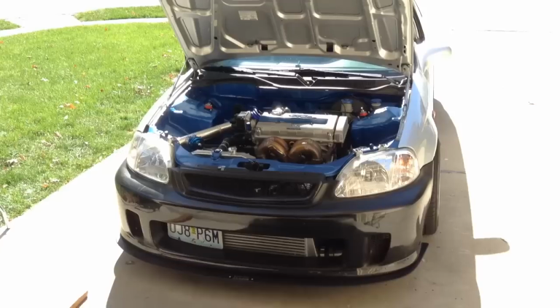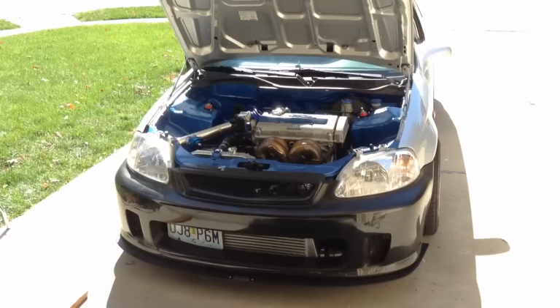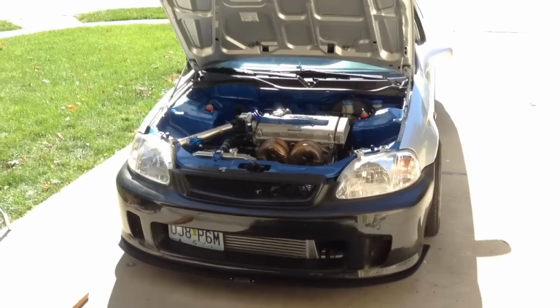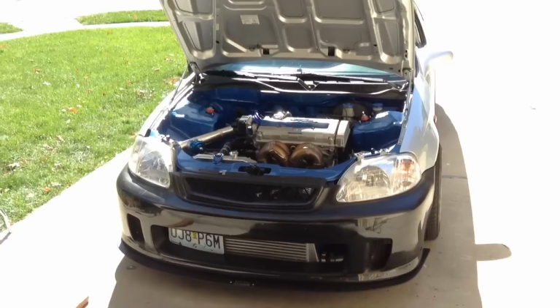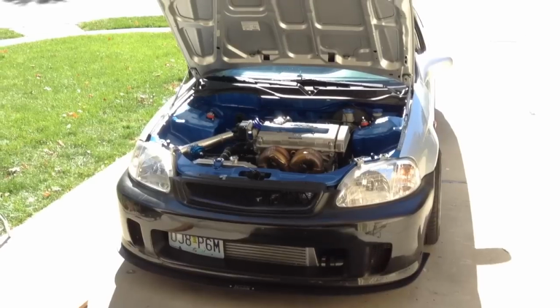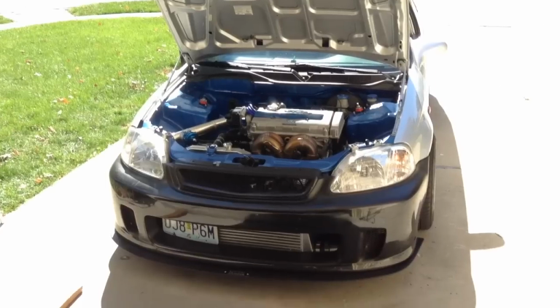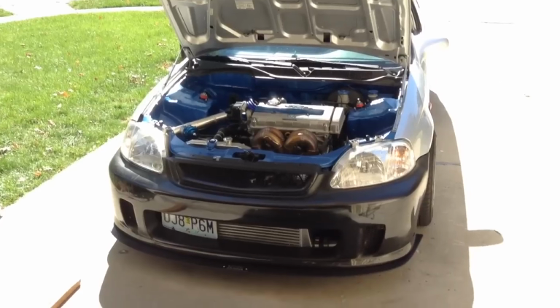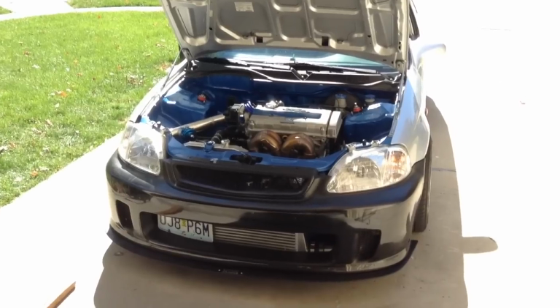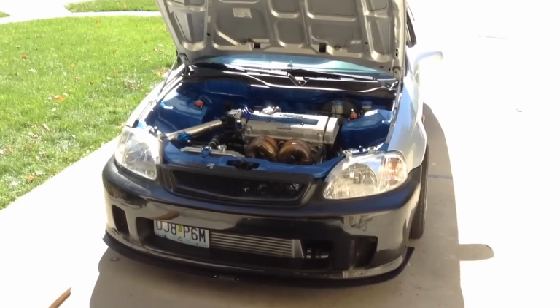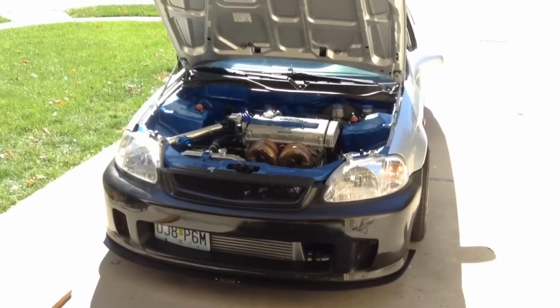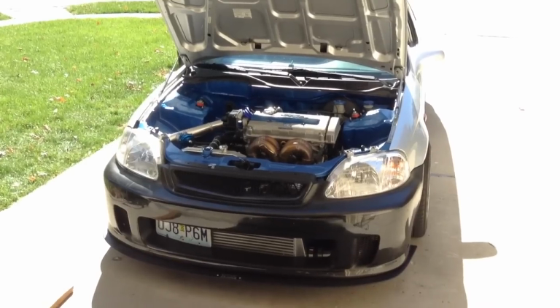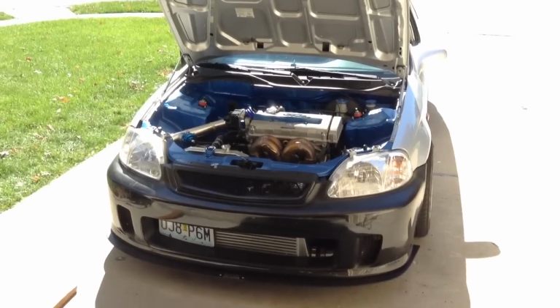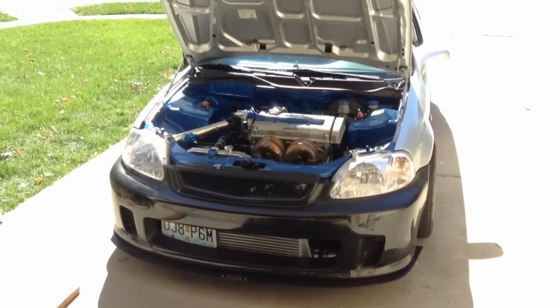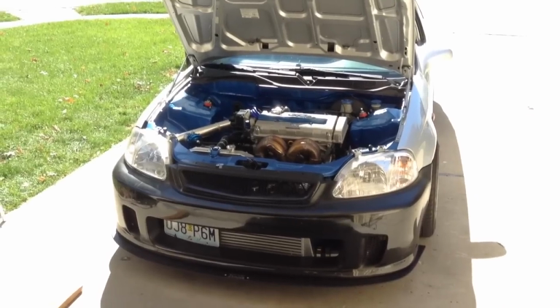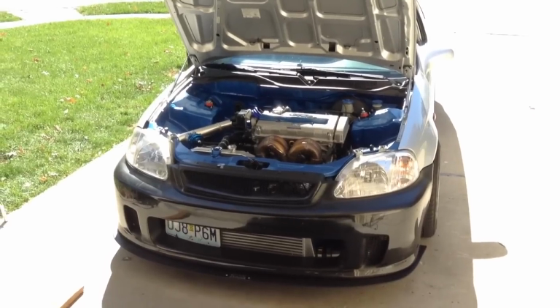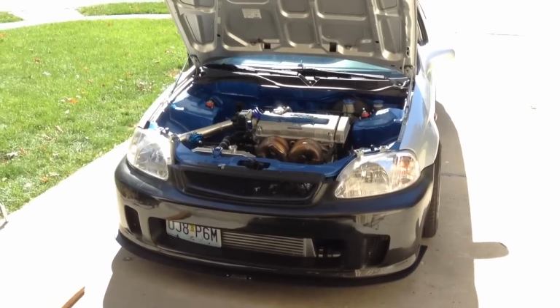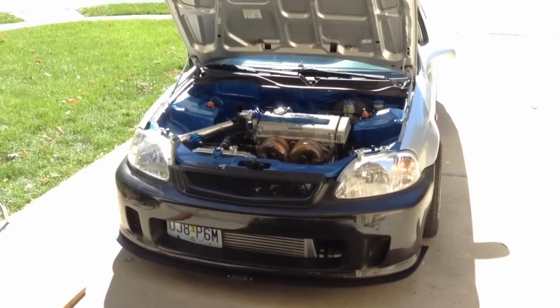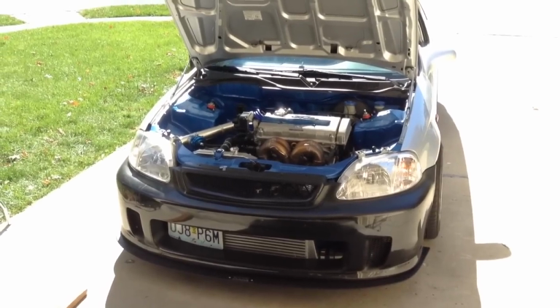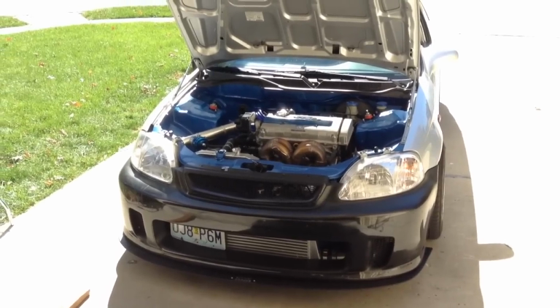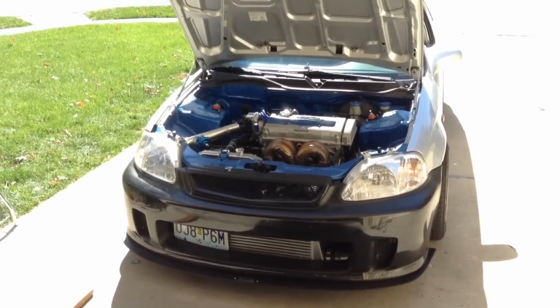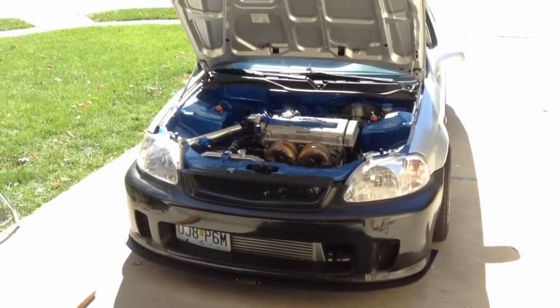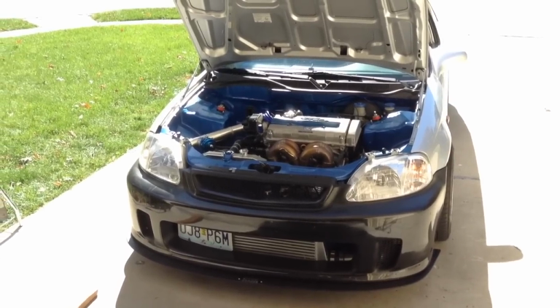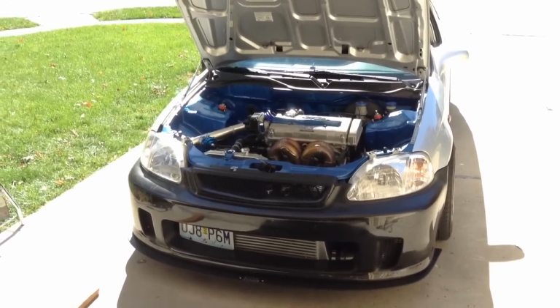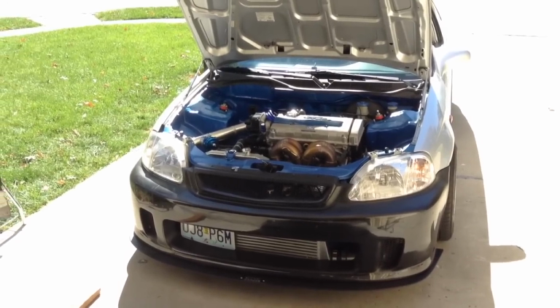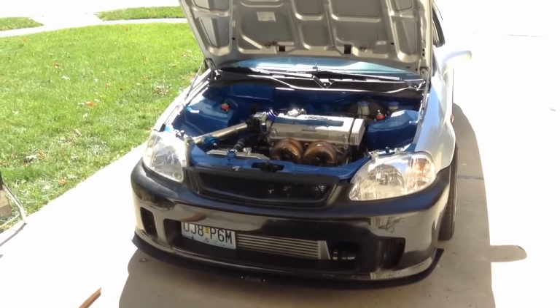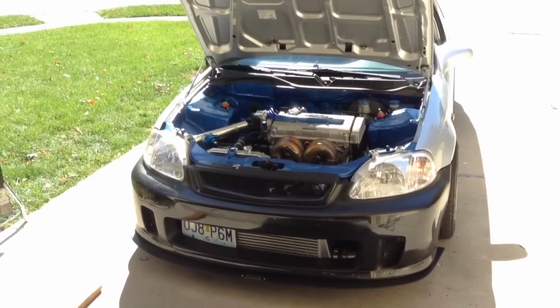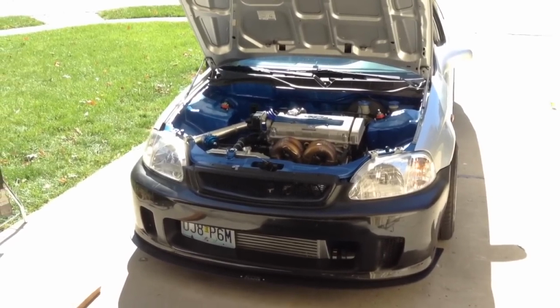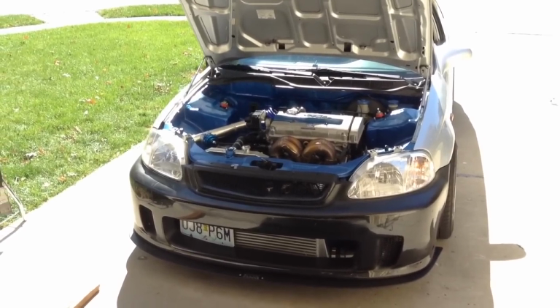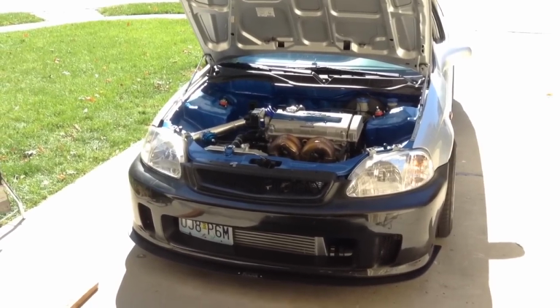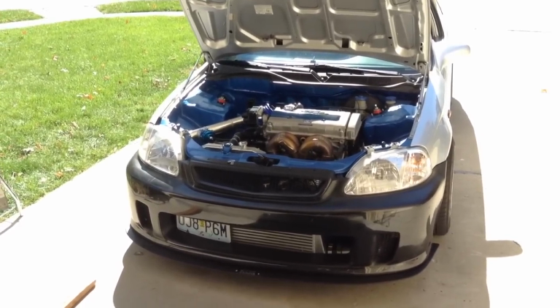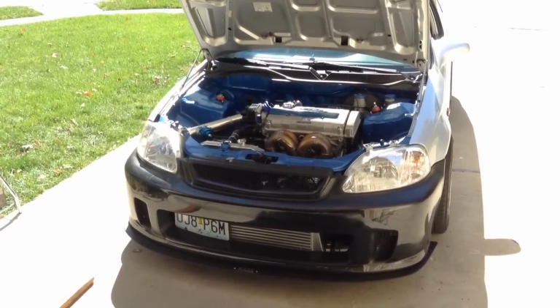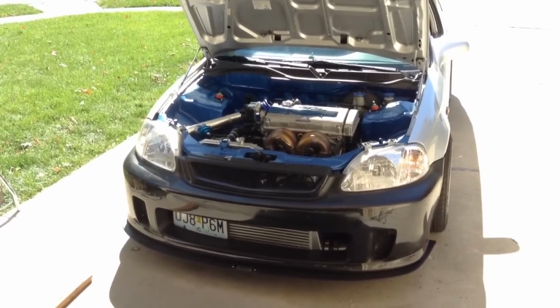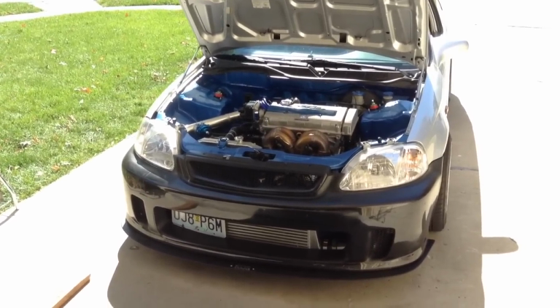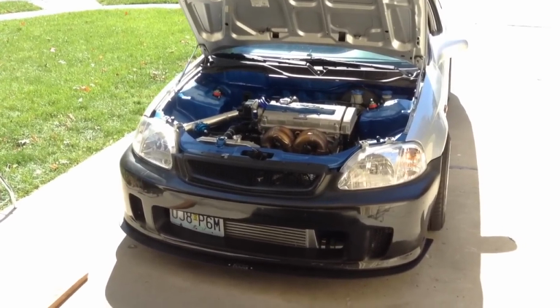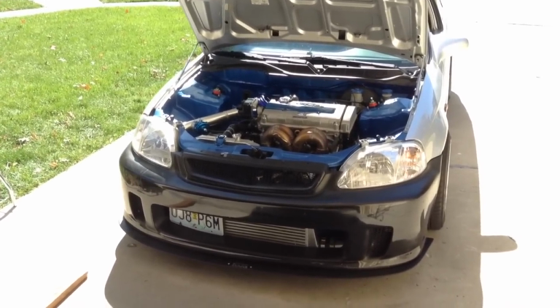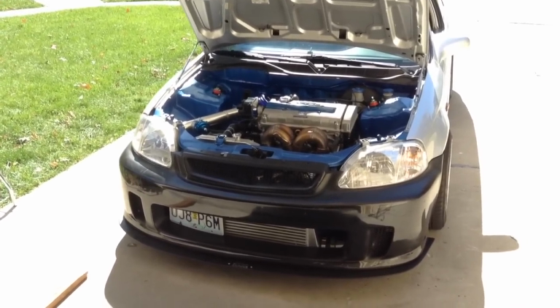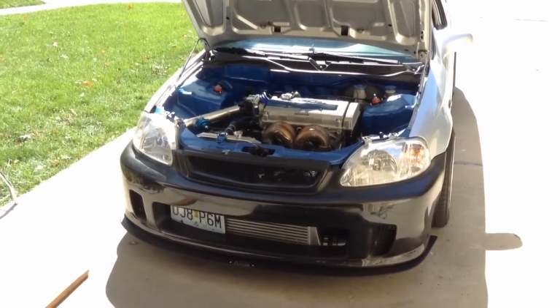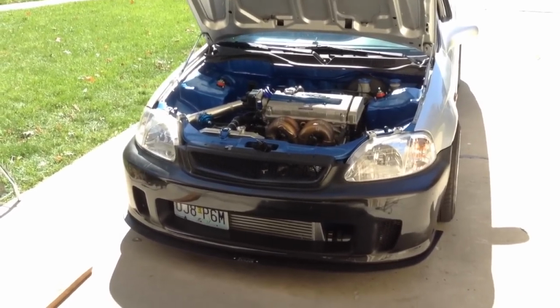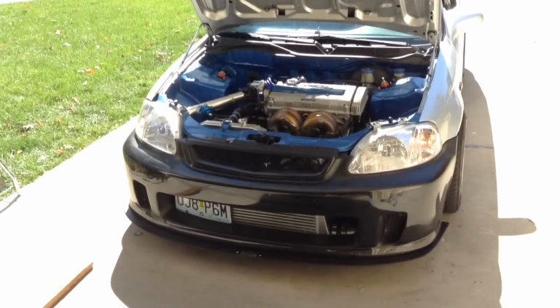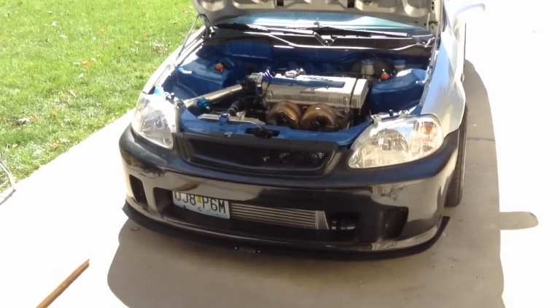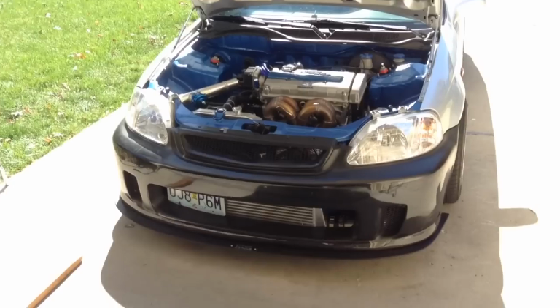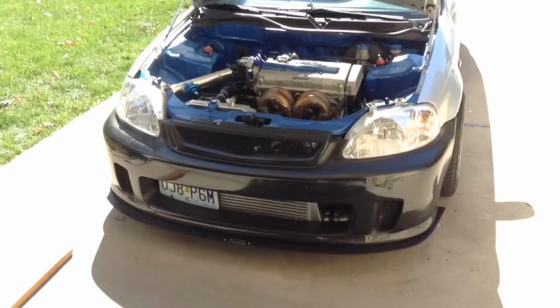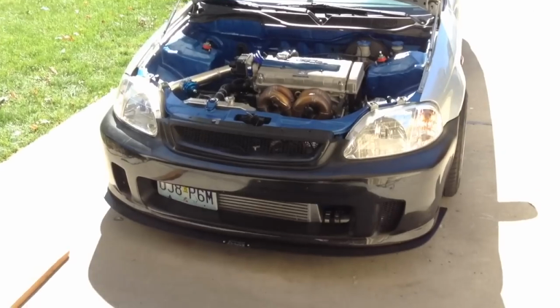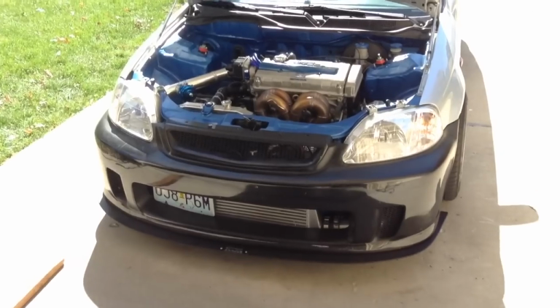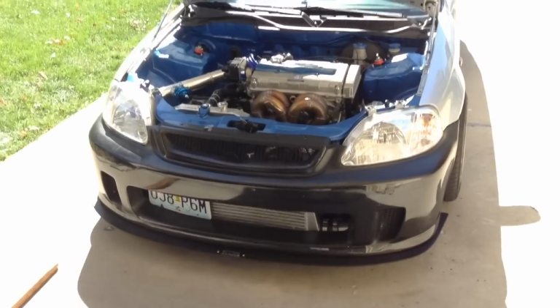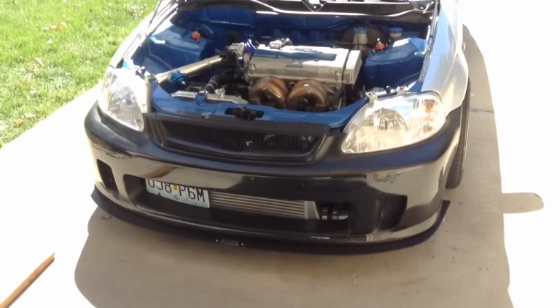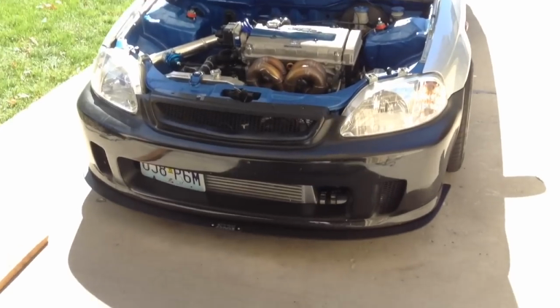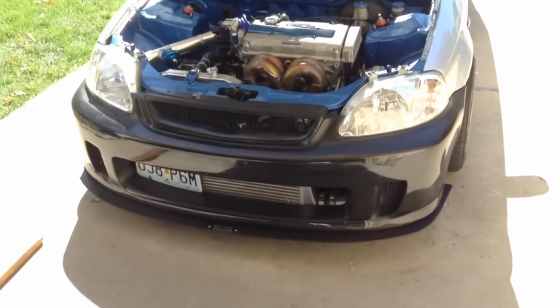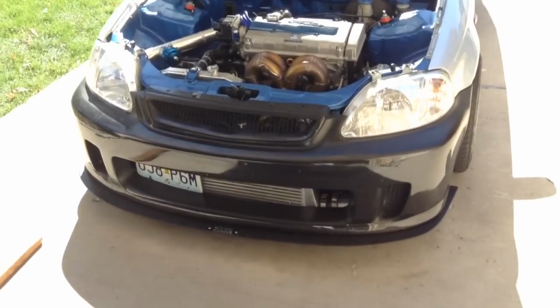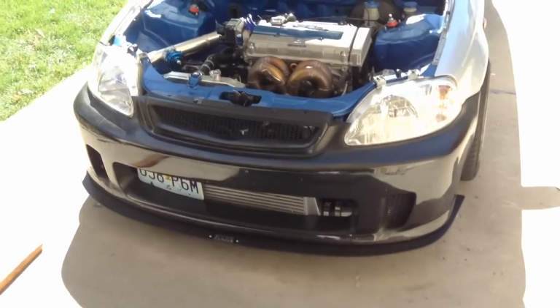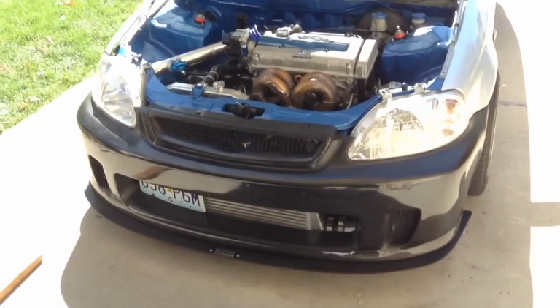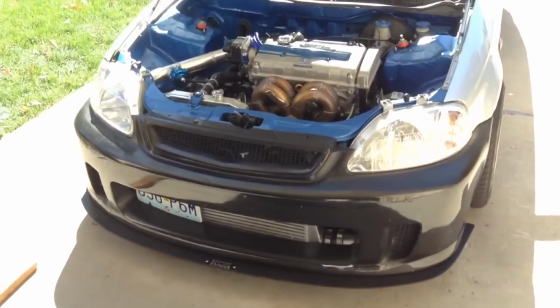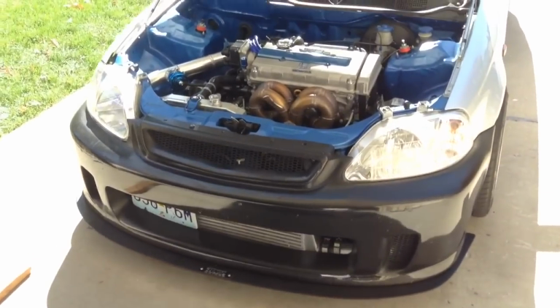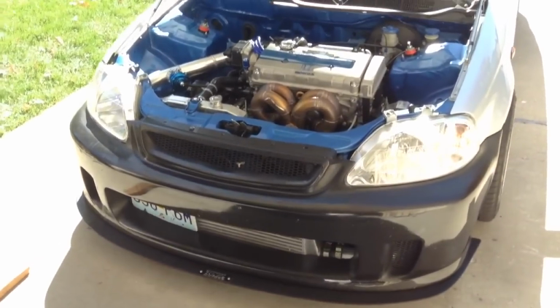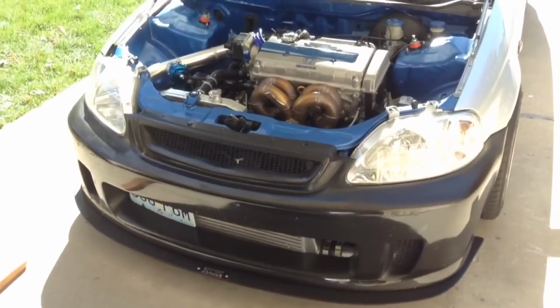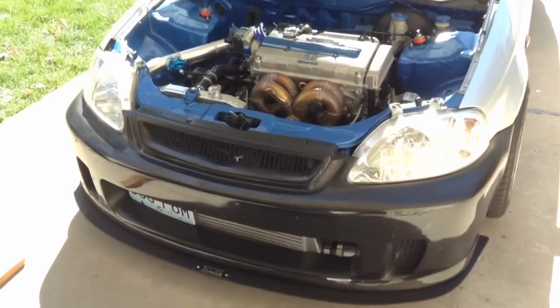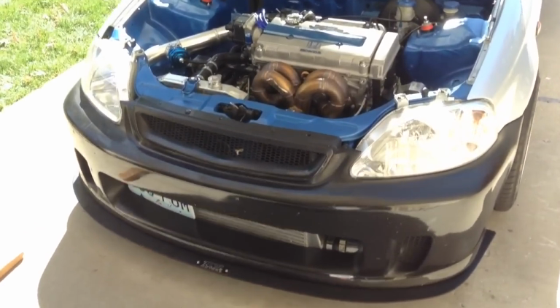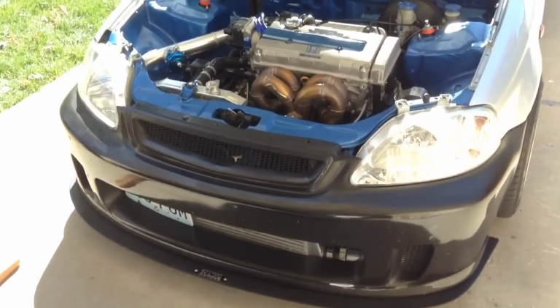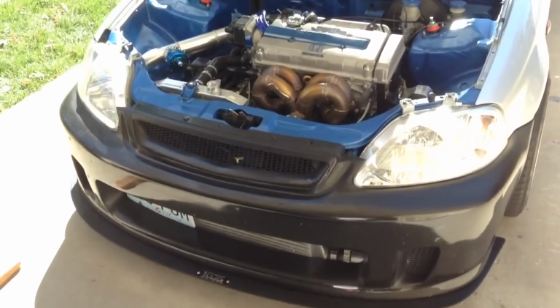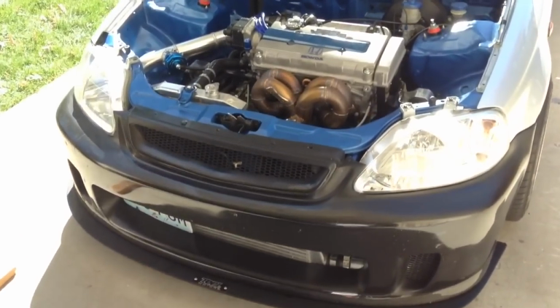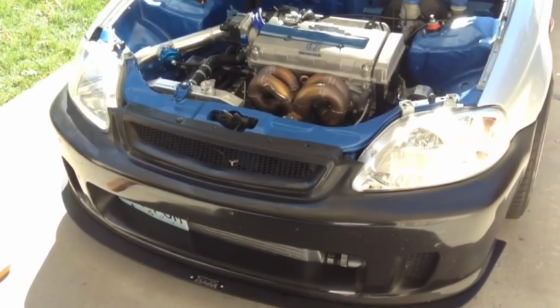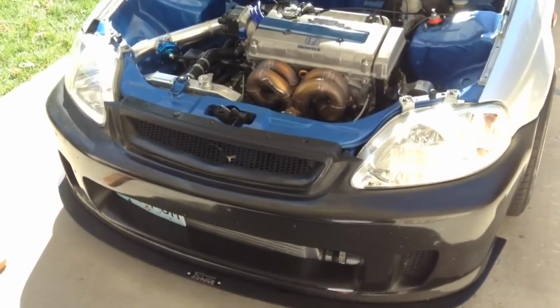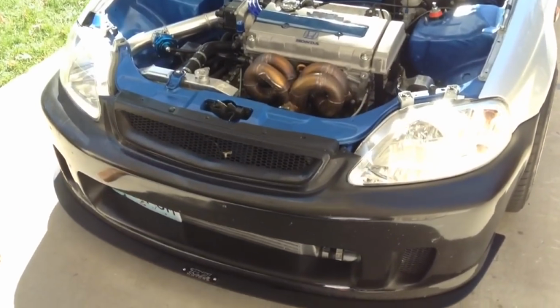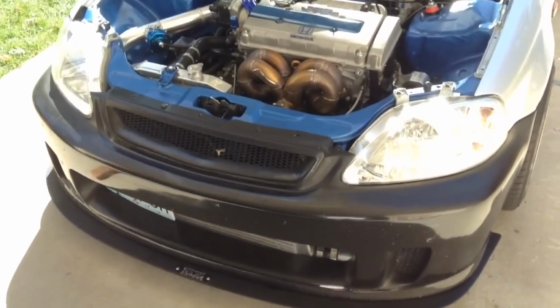All right guys, this is my brother's 500 wheel horsepower Civic. Little look at it.